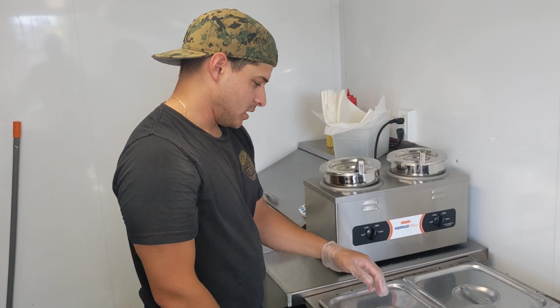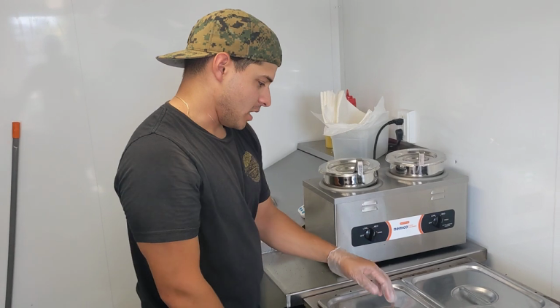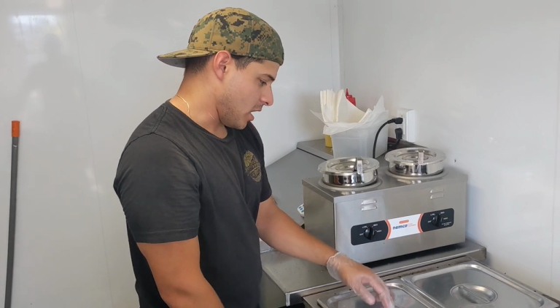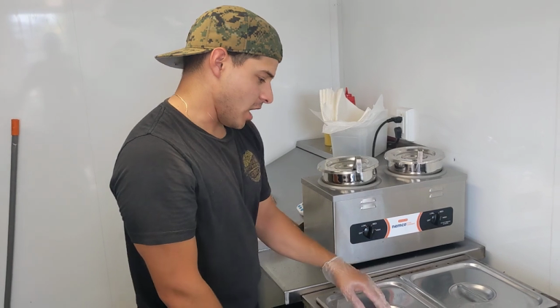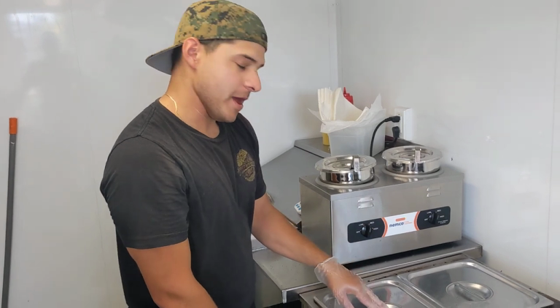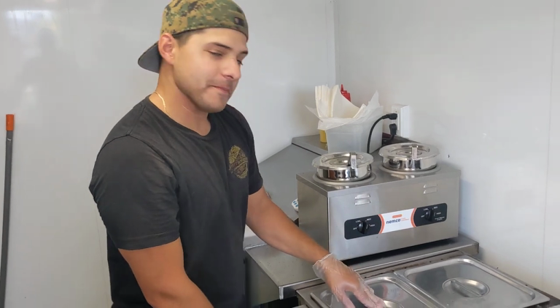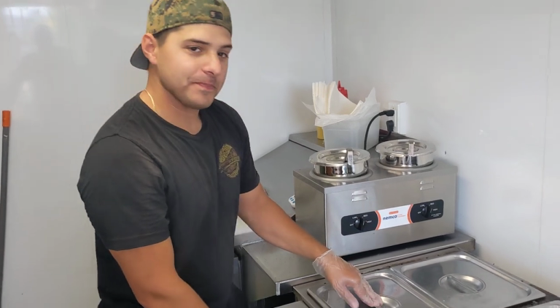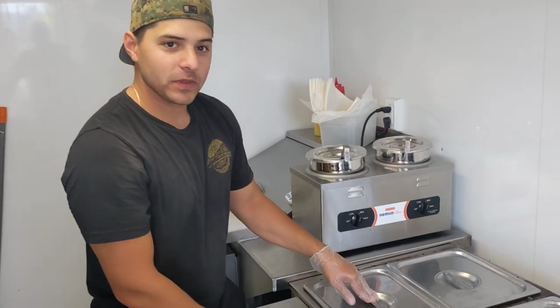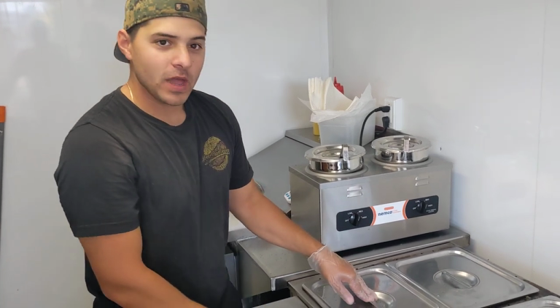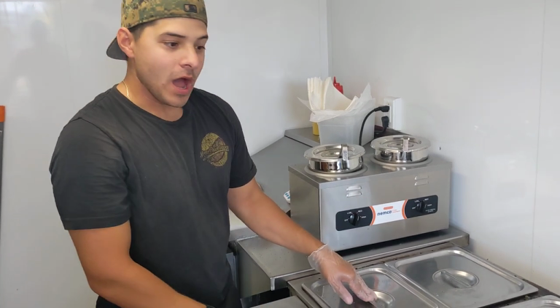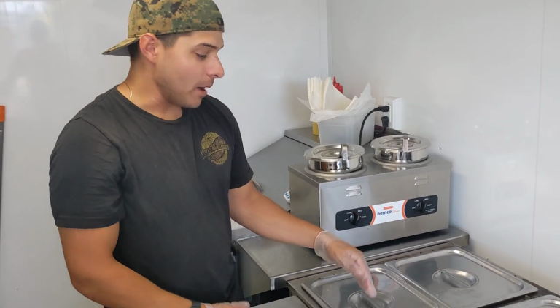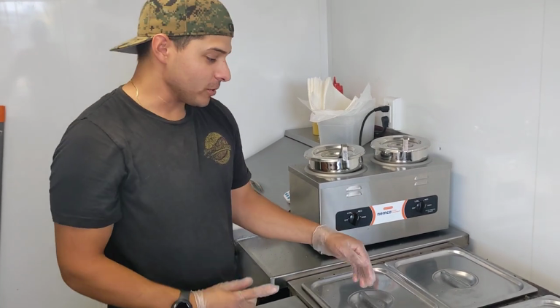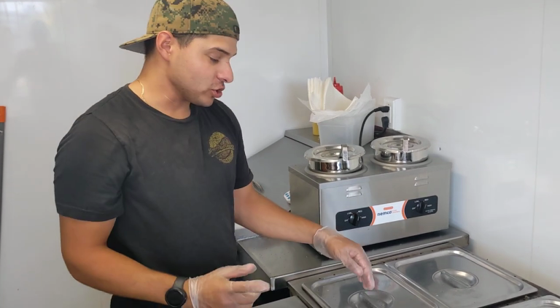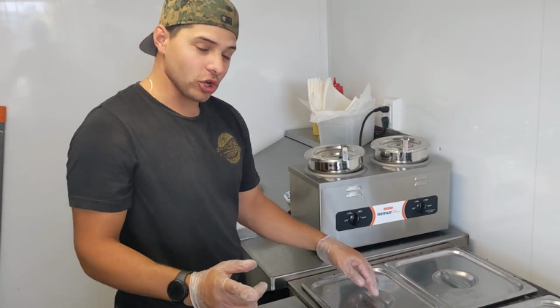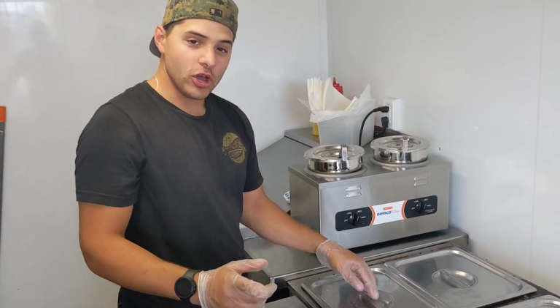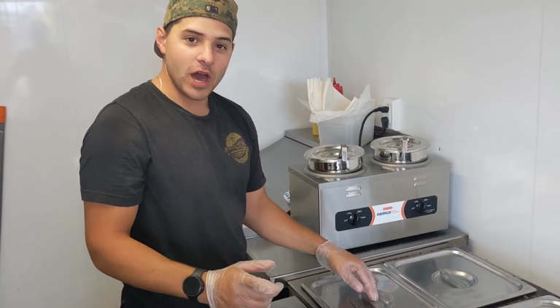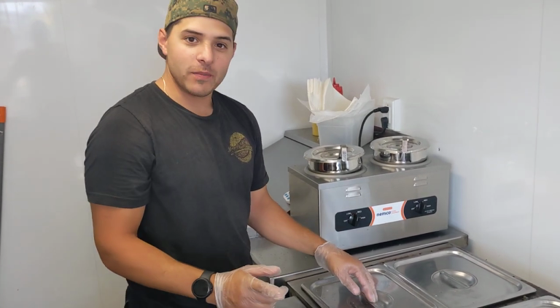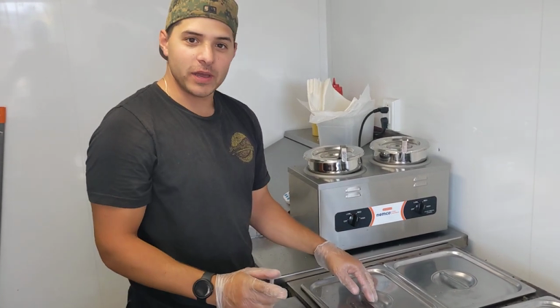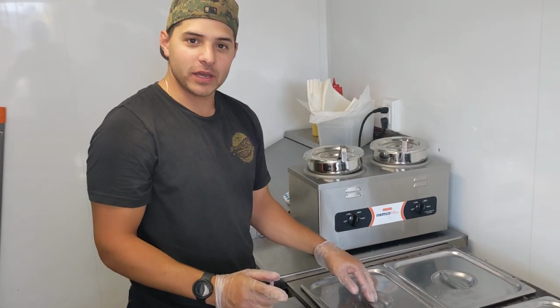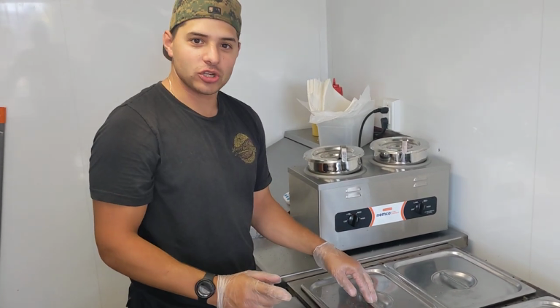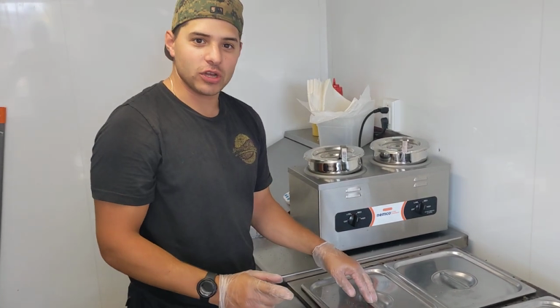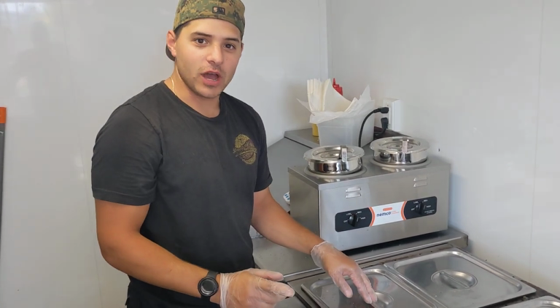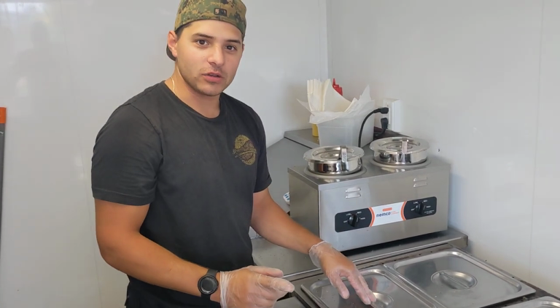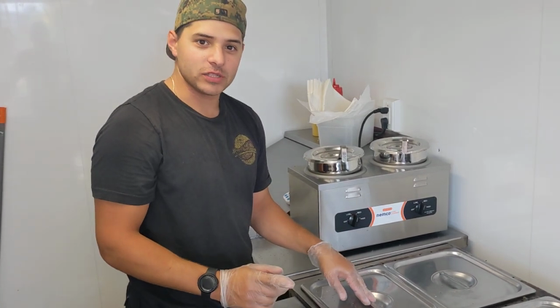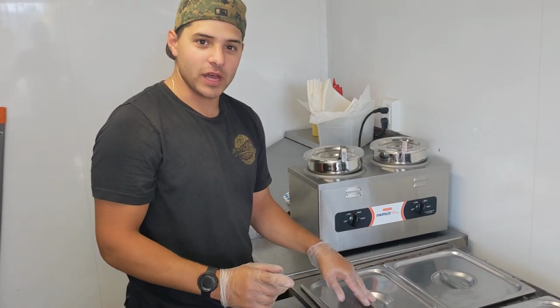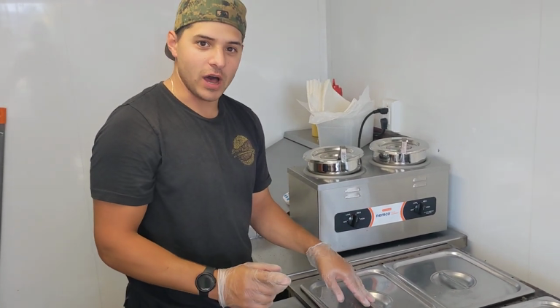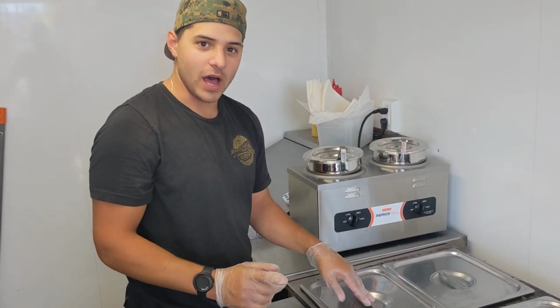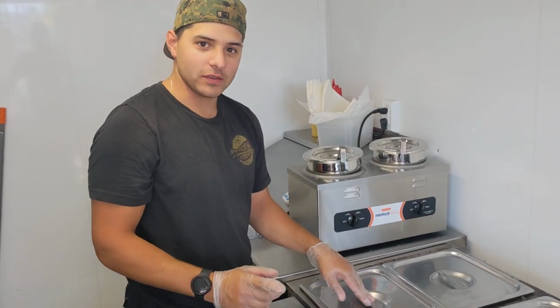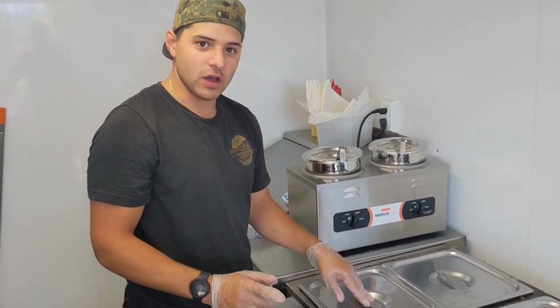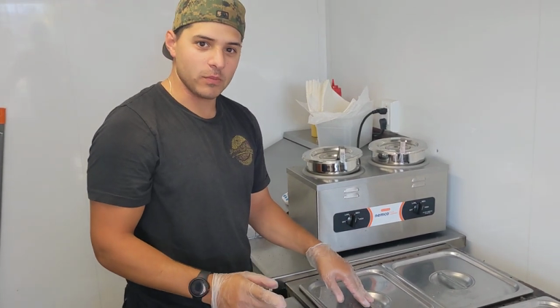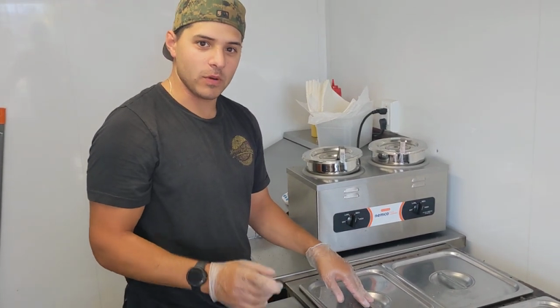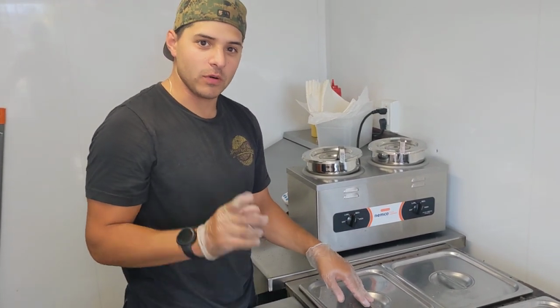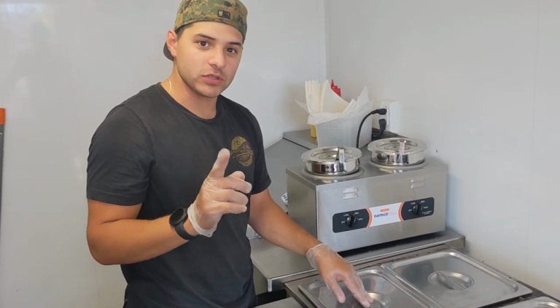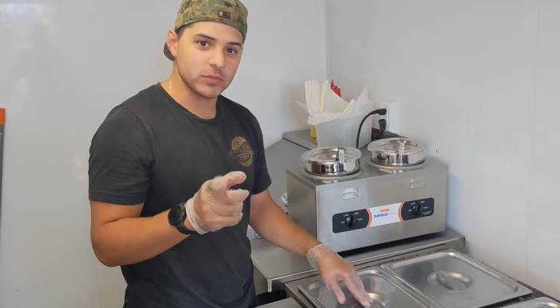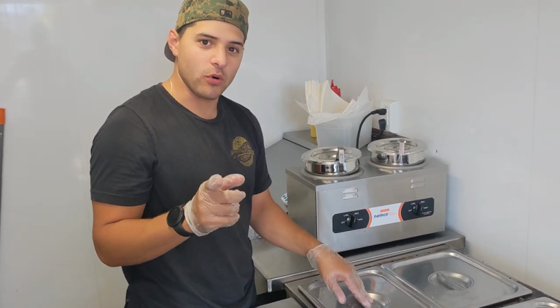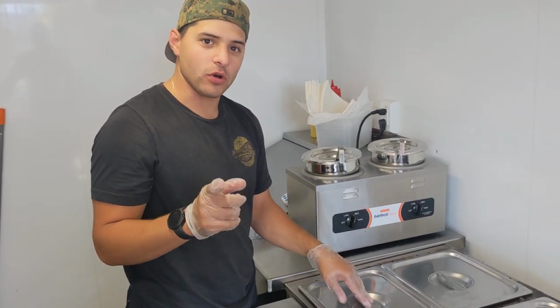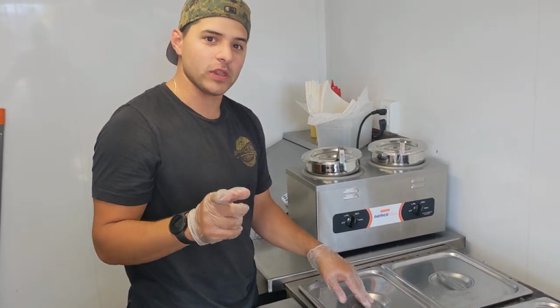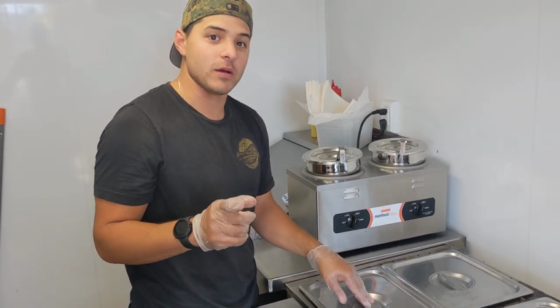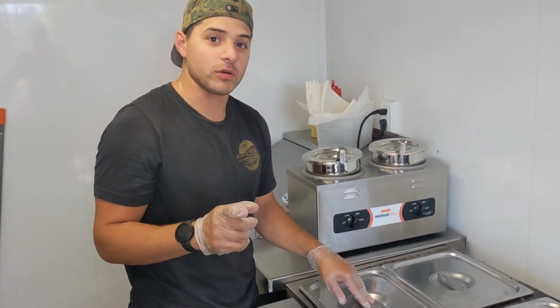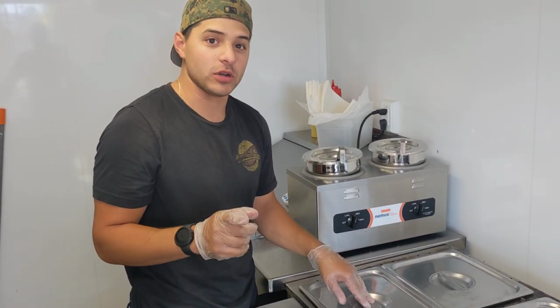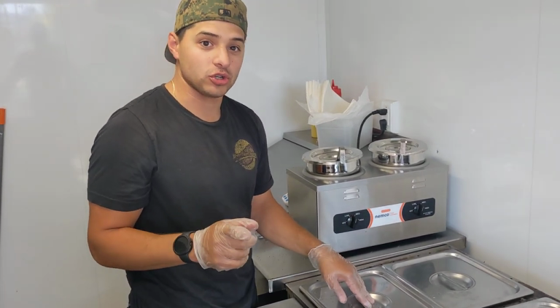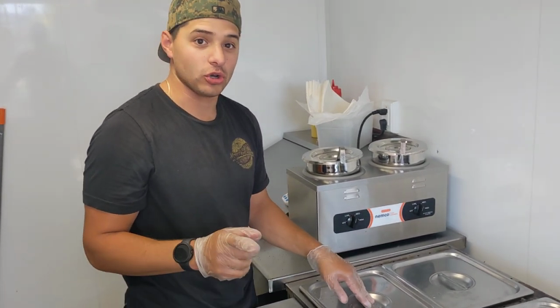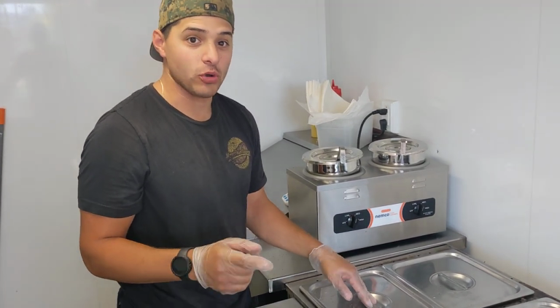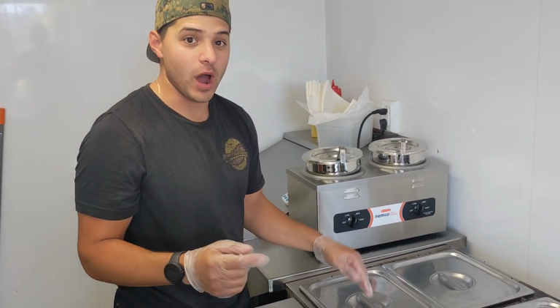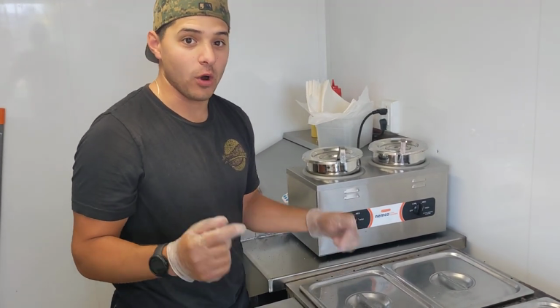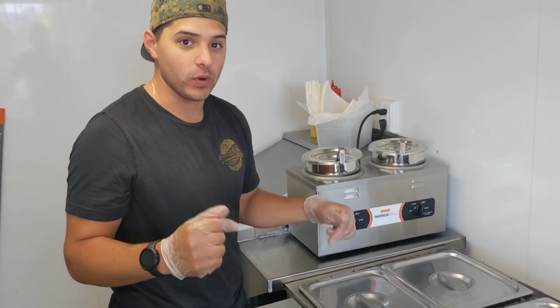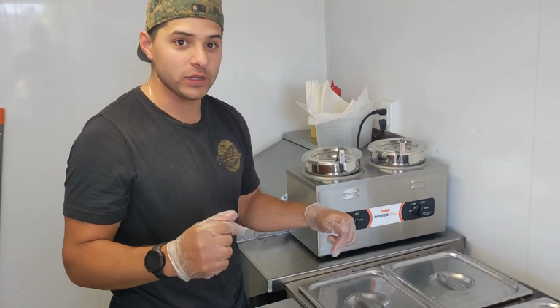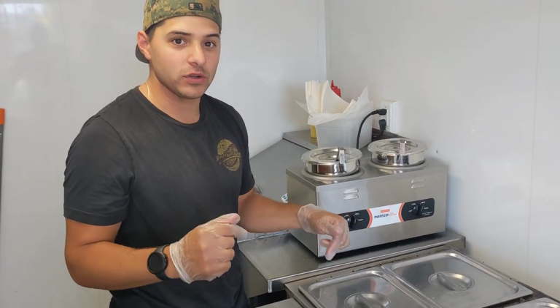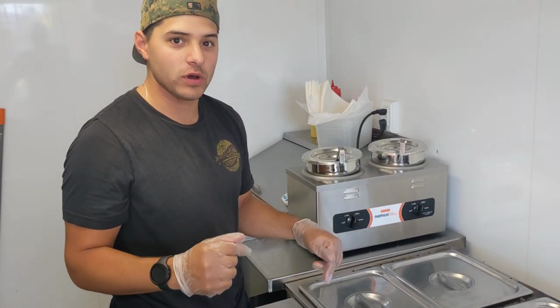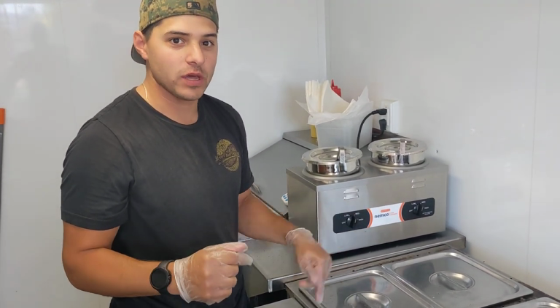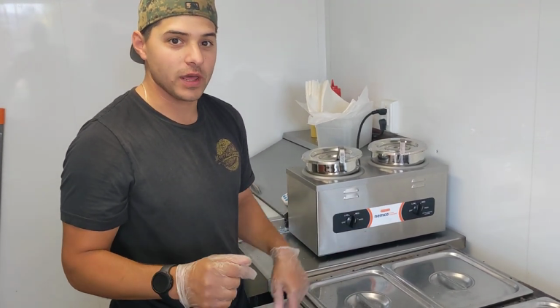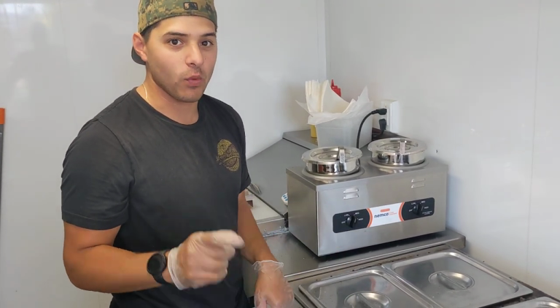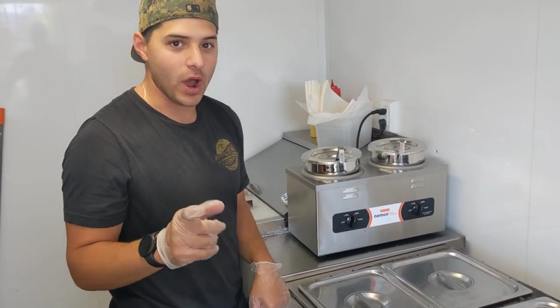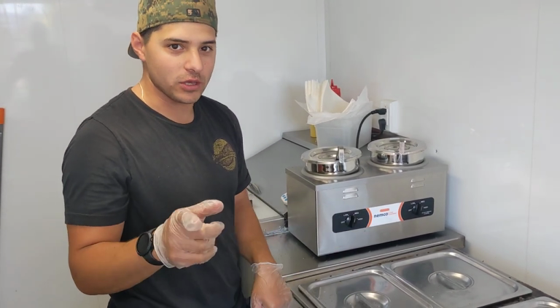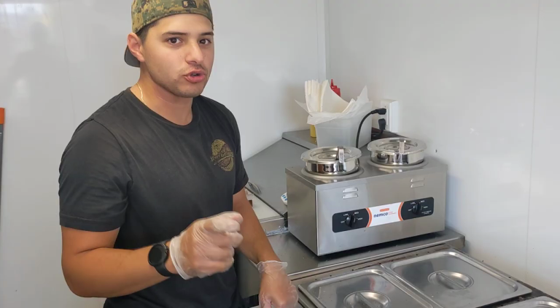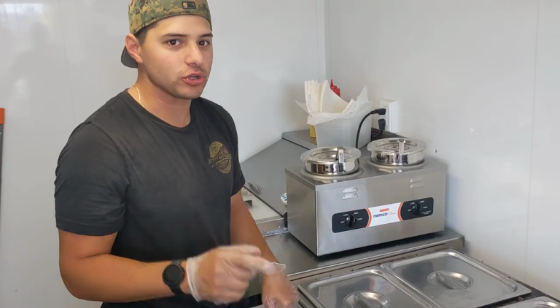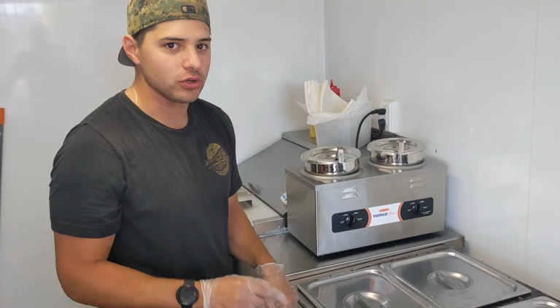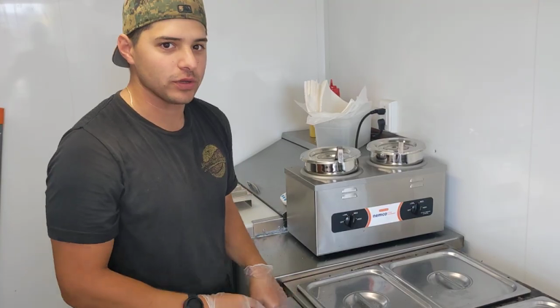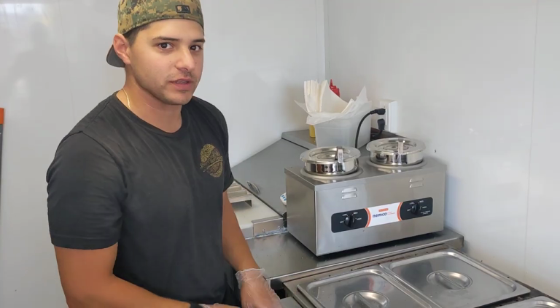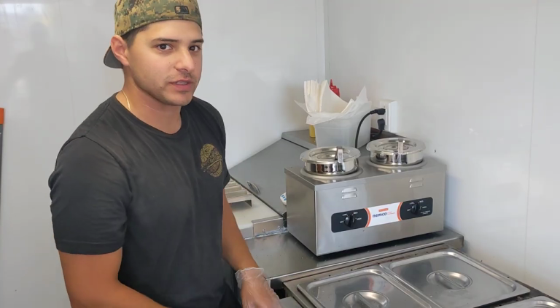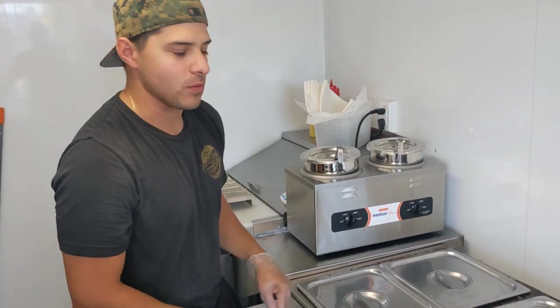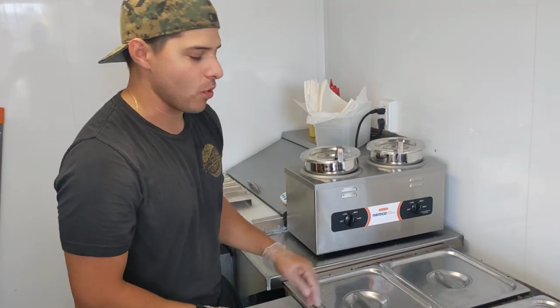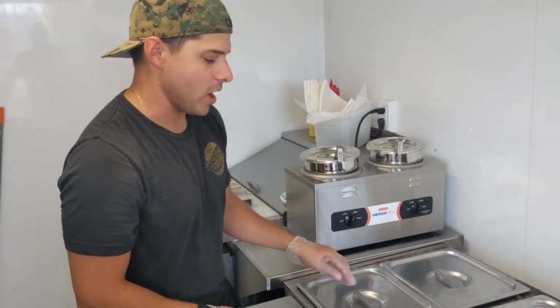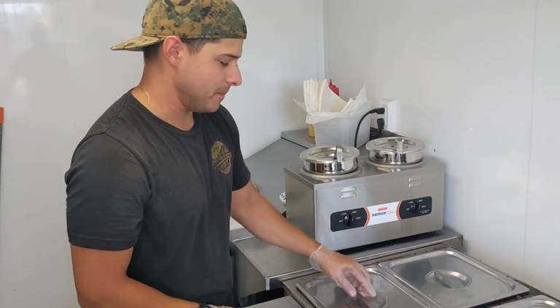I'm going to show you how to make a Chicago-style hot dog, but most importantly, I'm going to show you how we do it and why you should do it the same way.